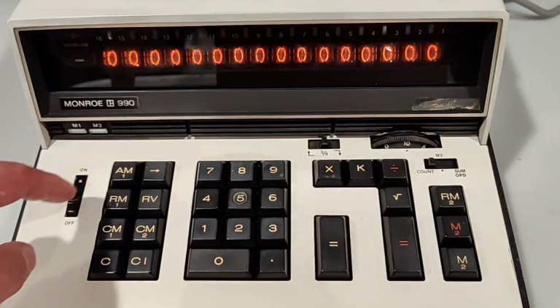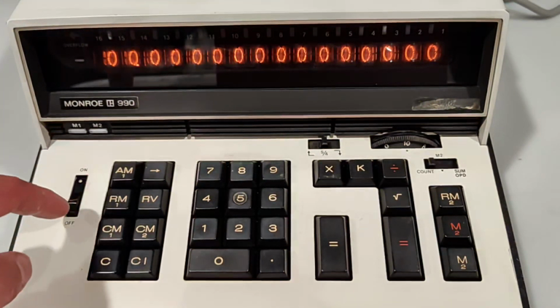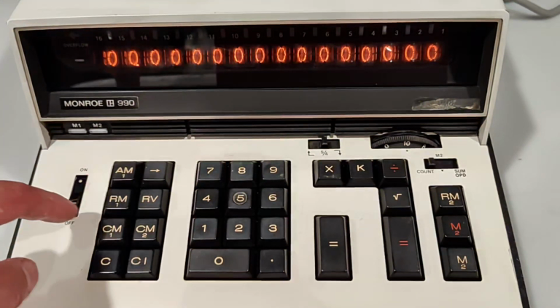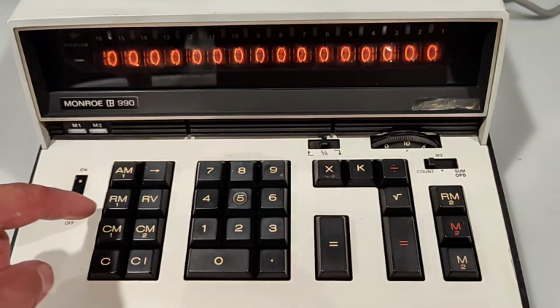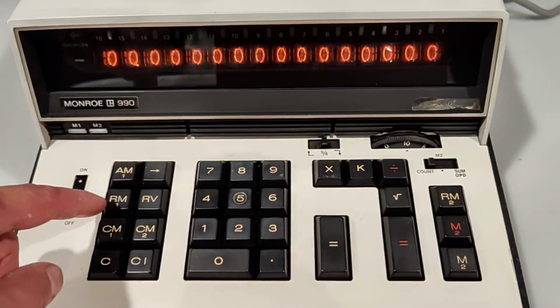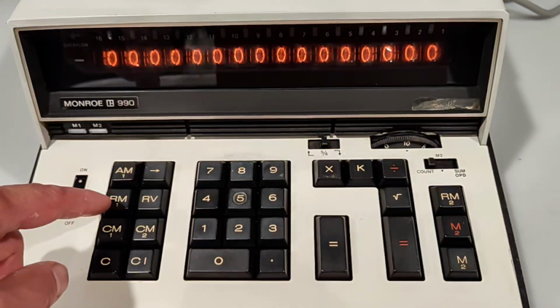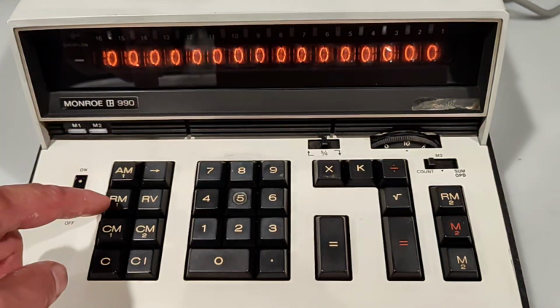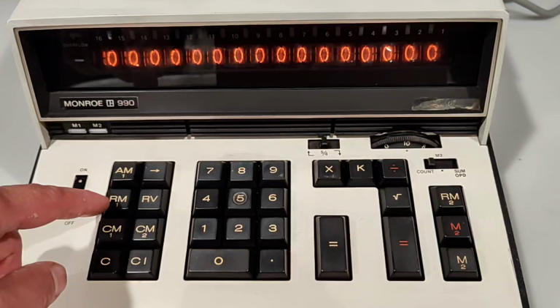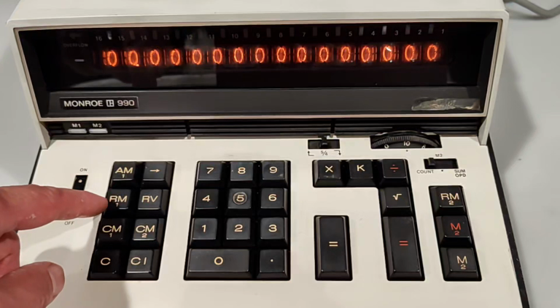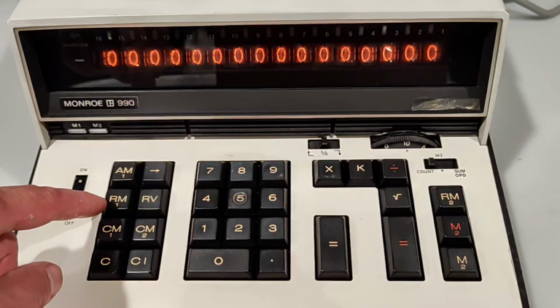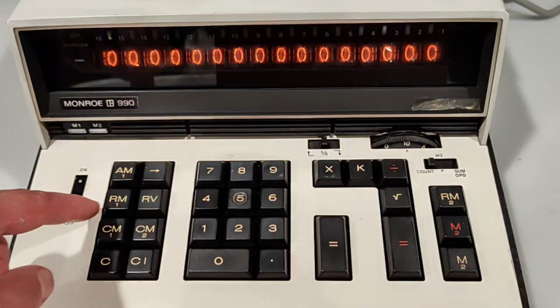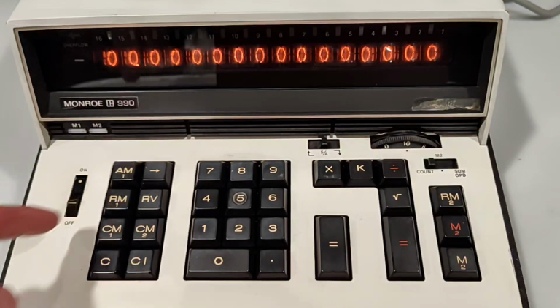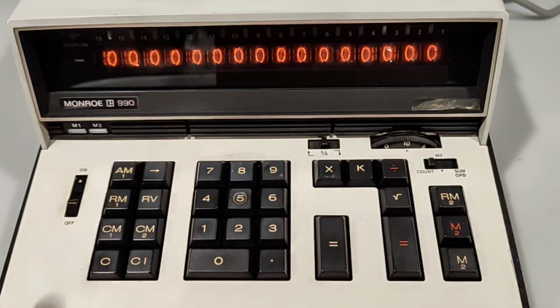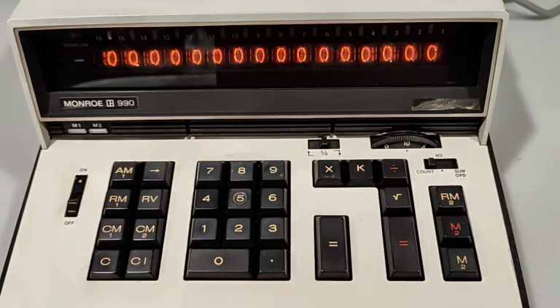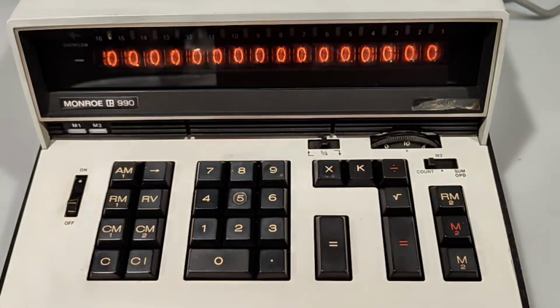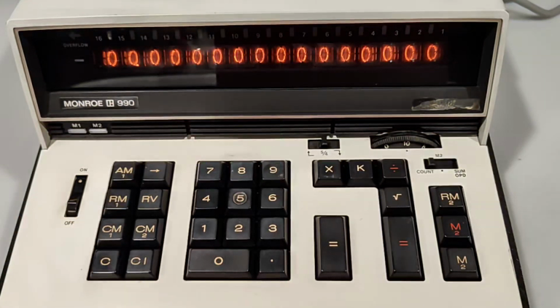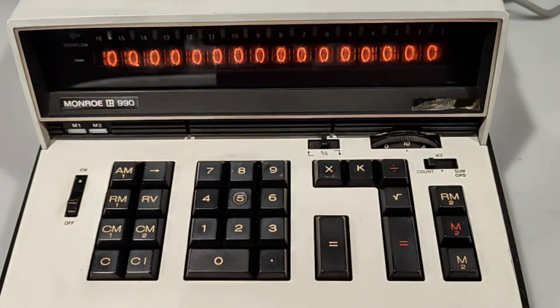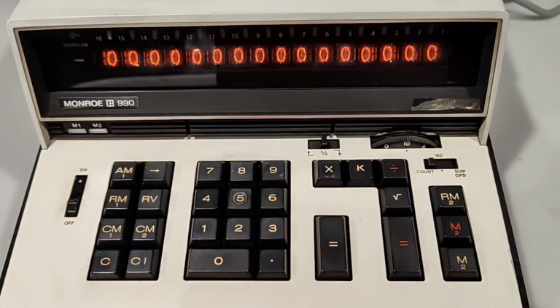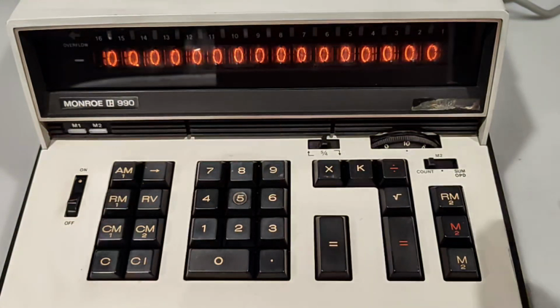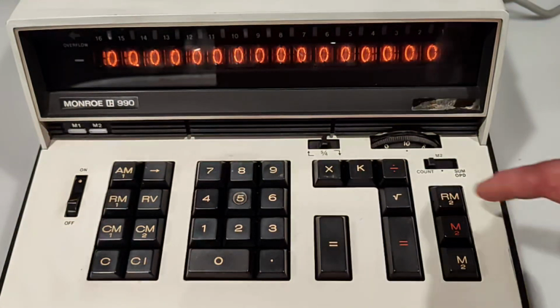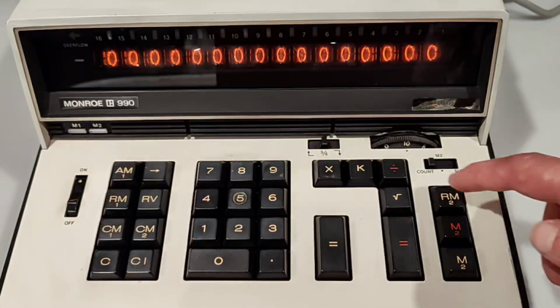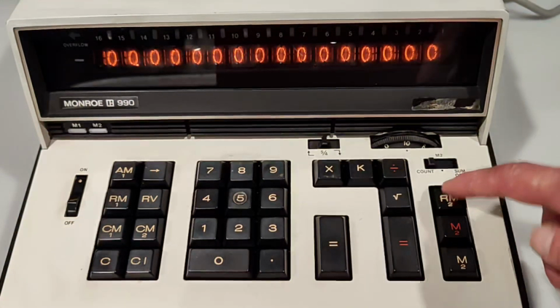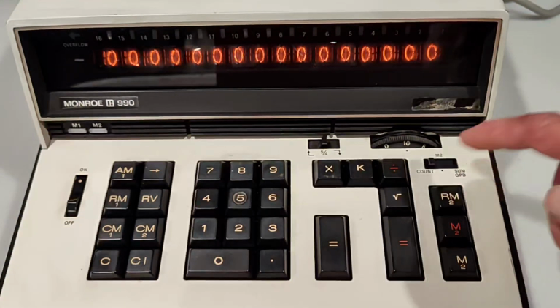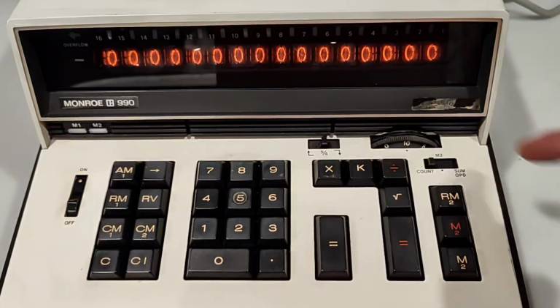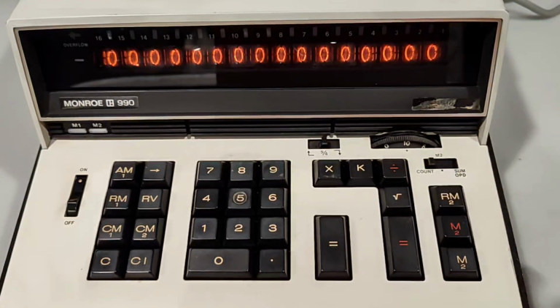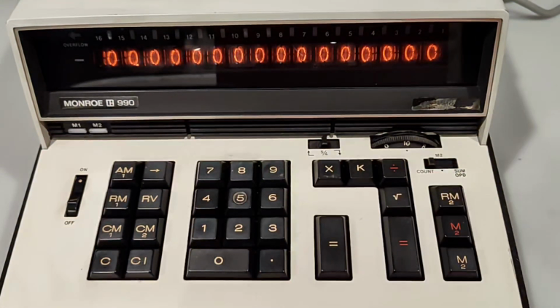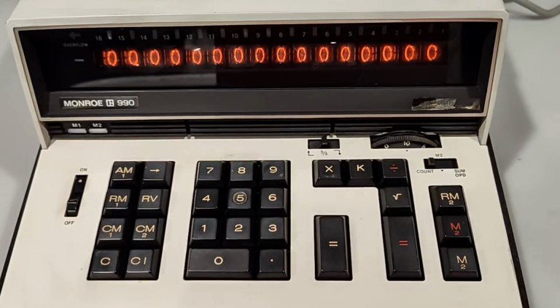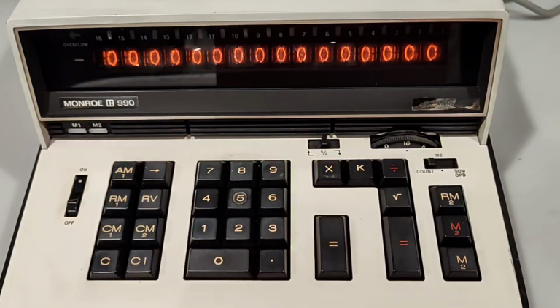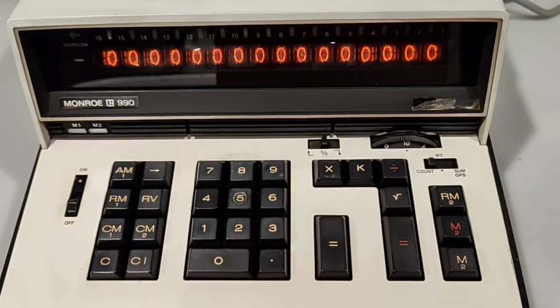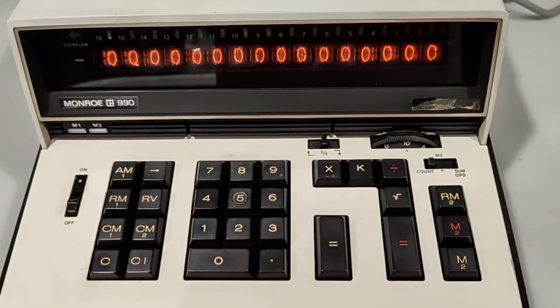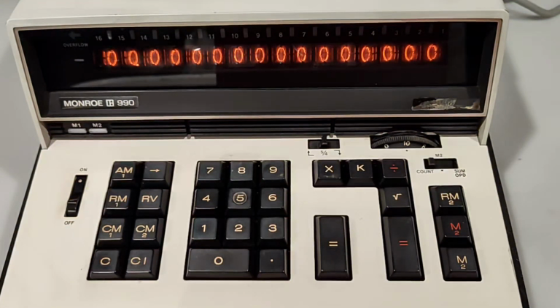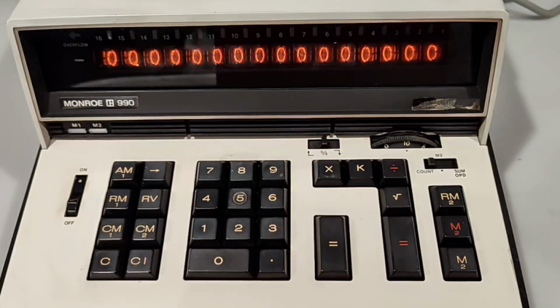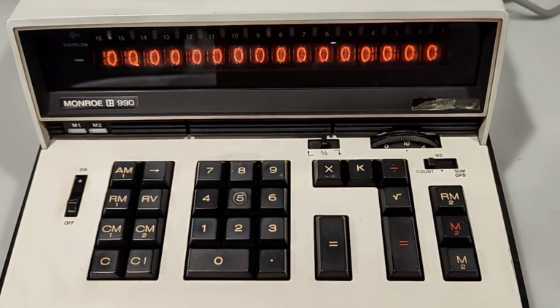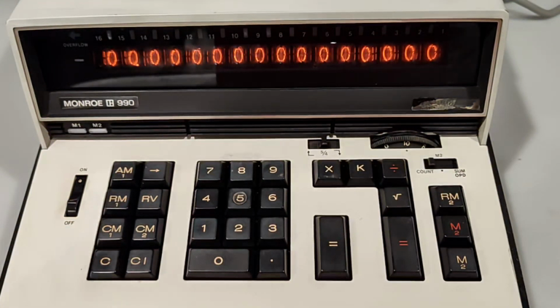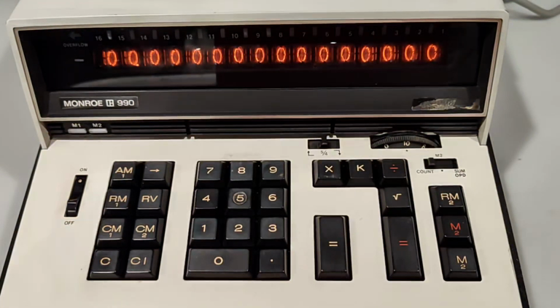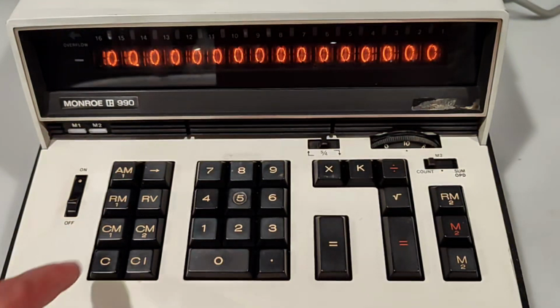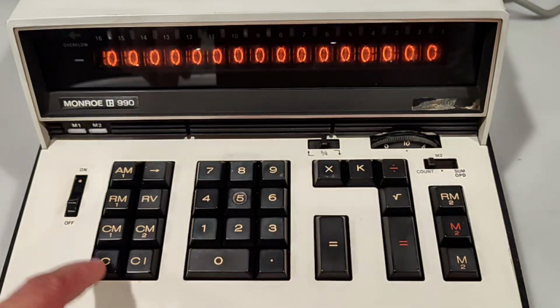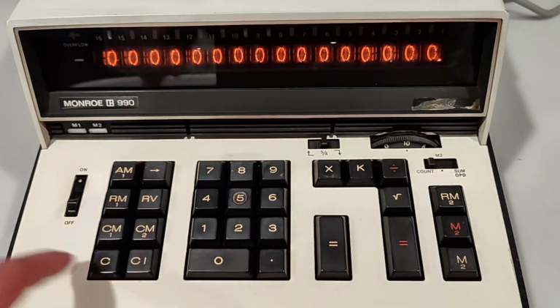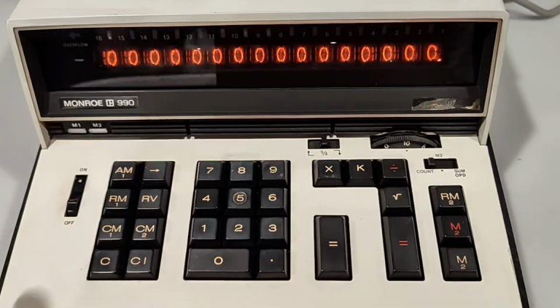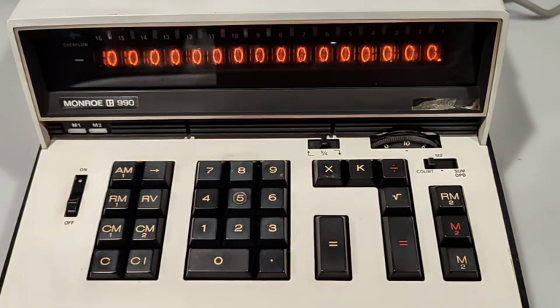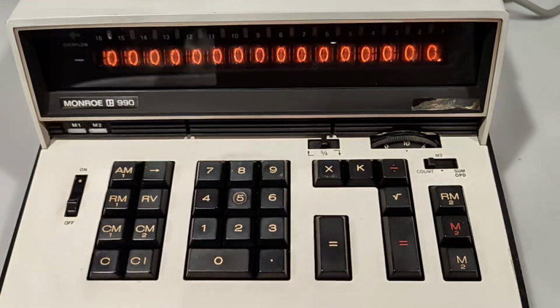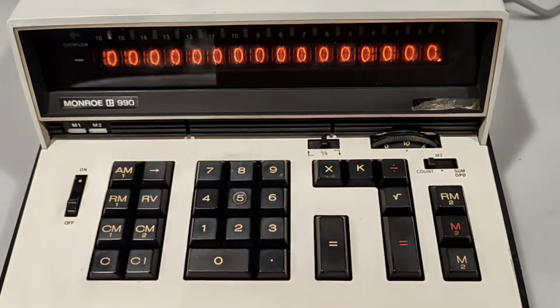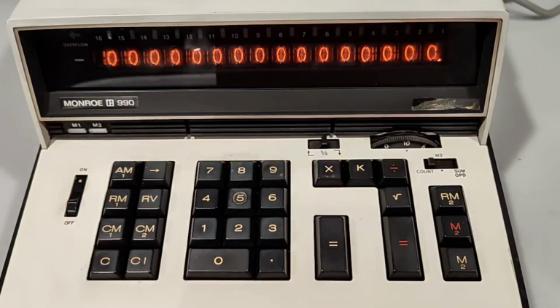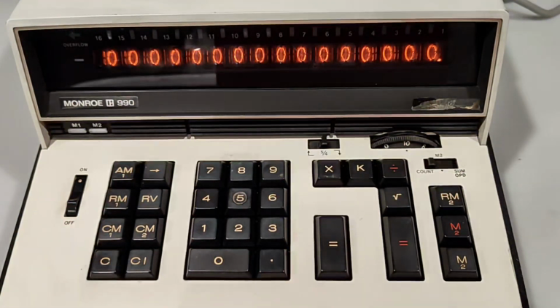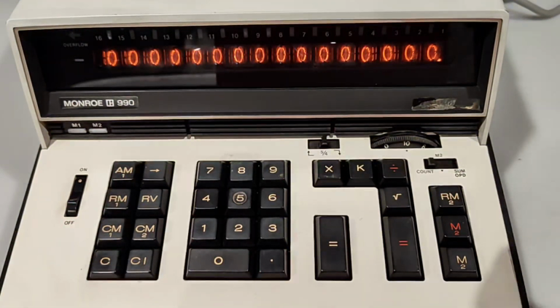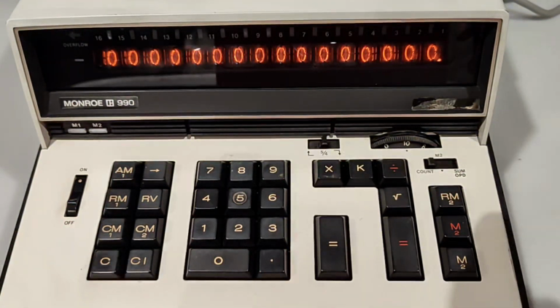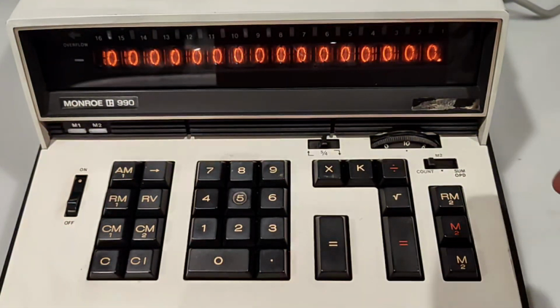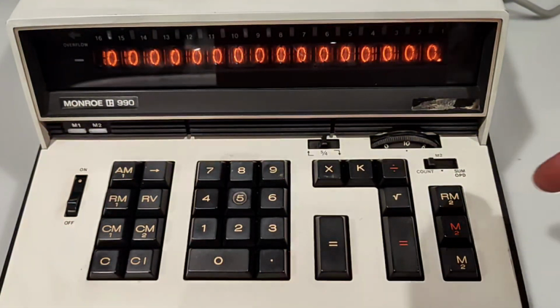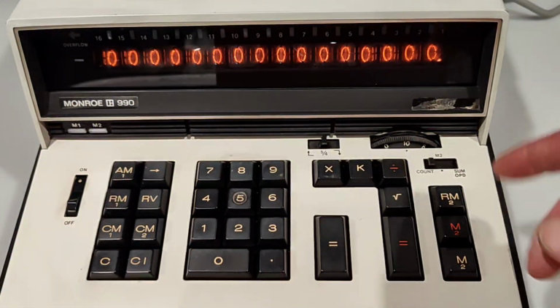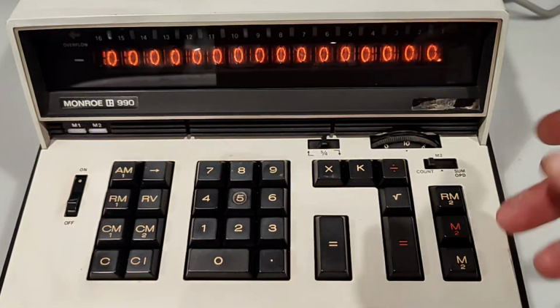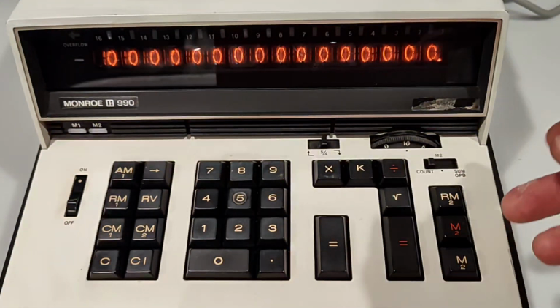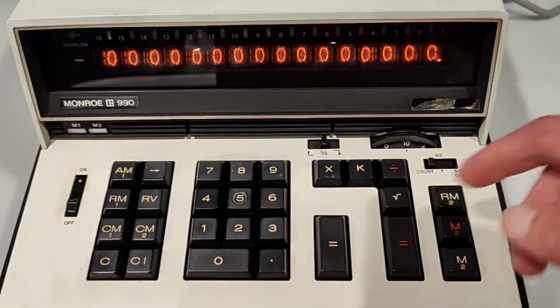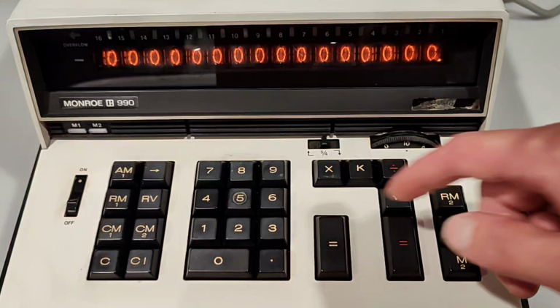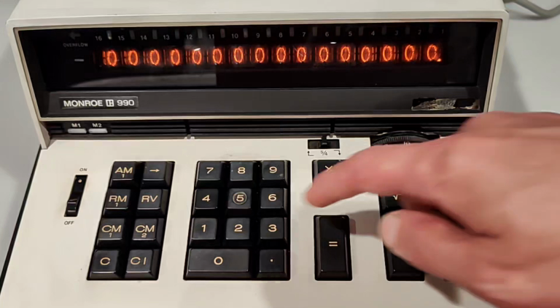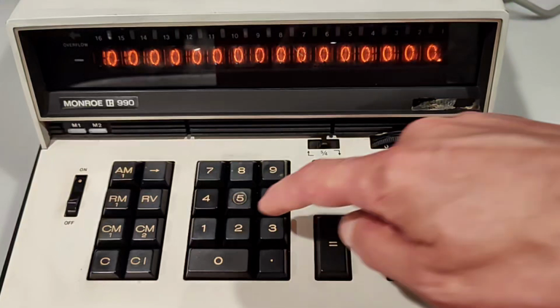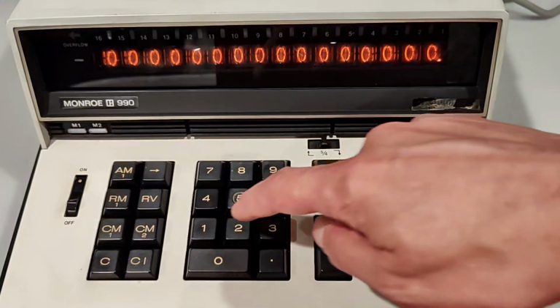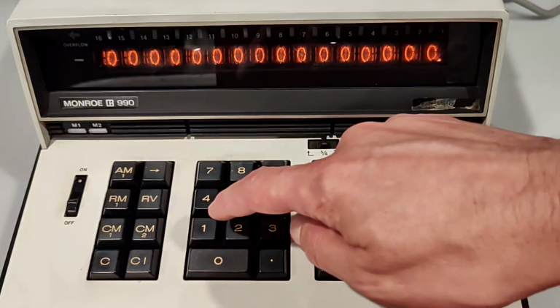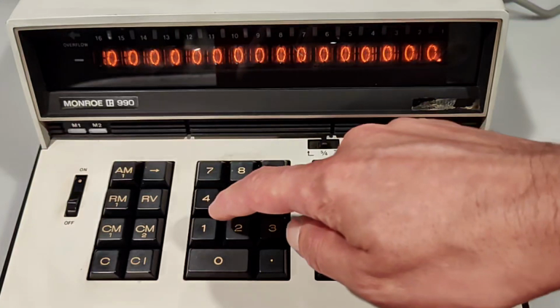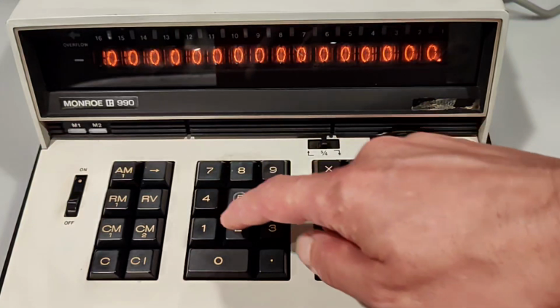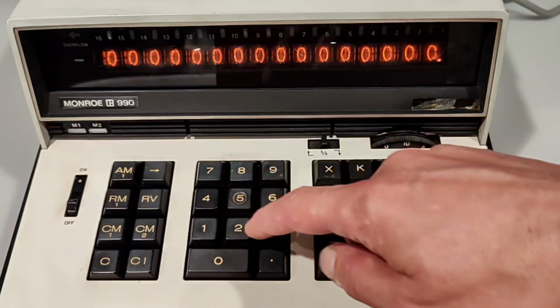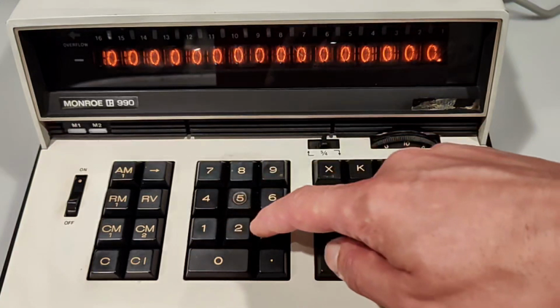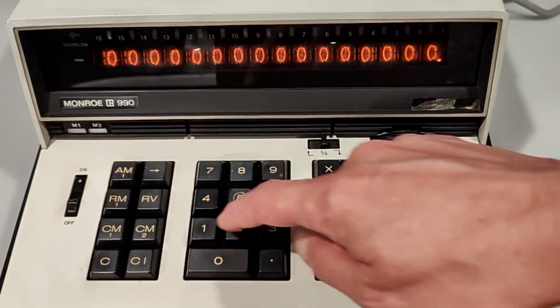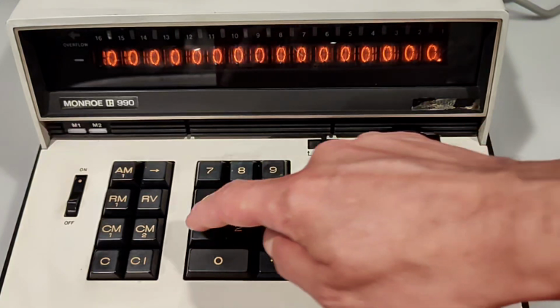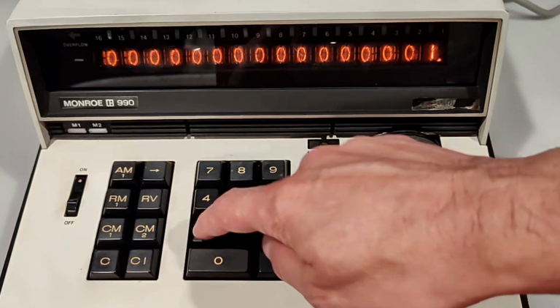It can easily be cleaned with the CM1 and CM2 buttons, and the memory register indicators go off. Recall number 1 — nothing. Recall number 2 — nothing. So it works.